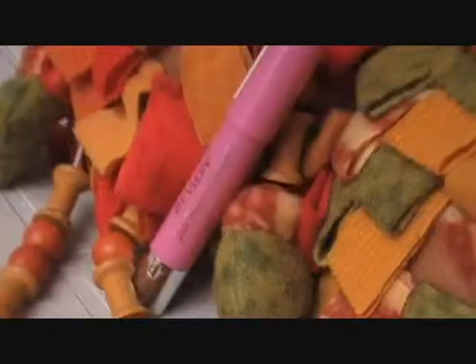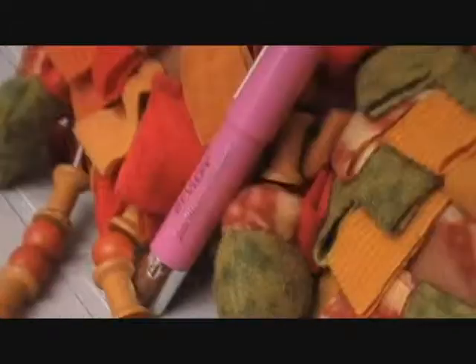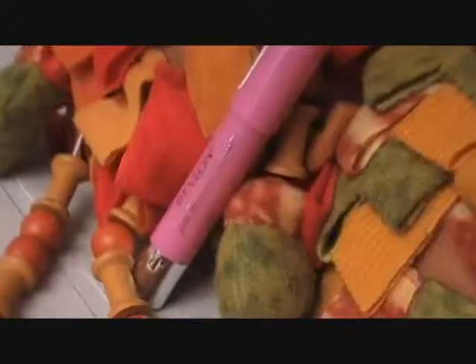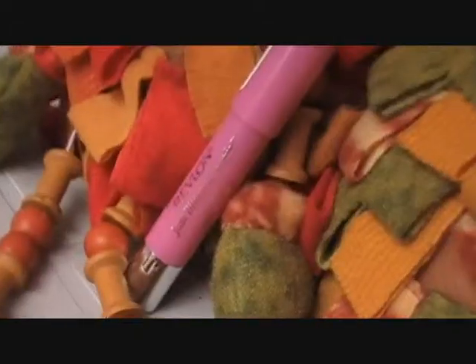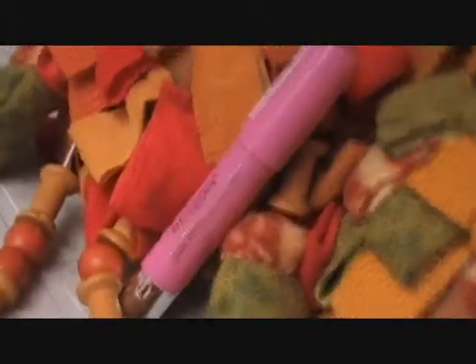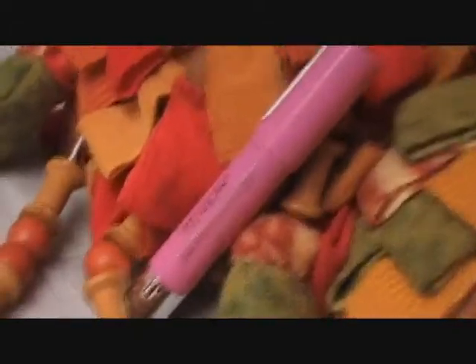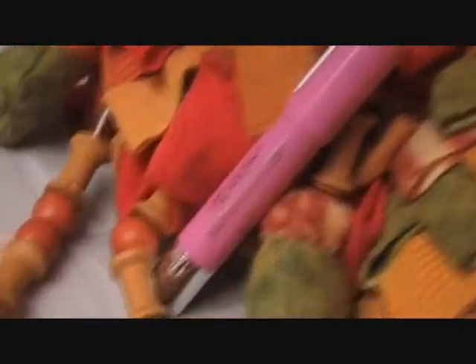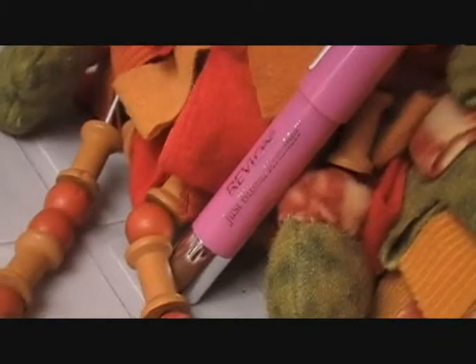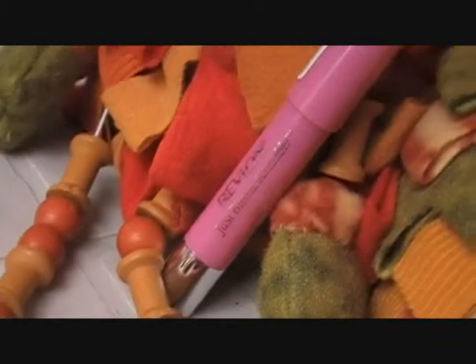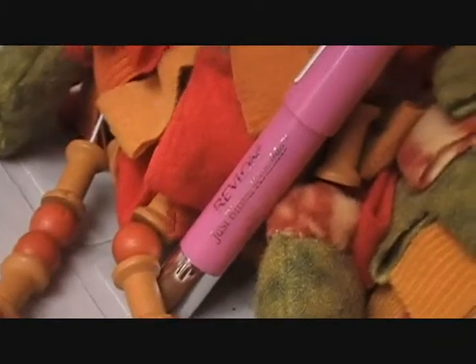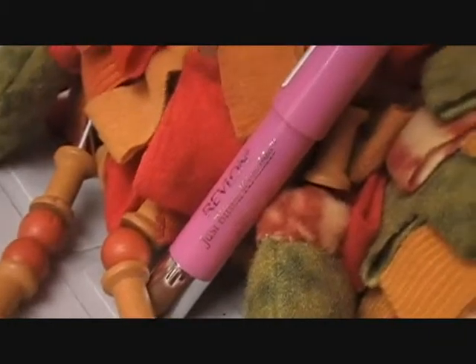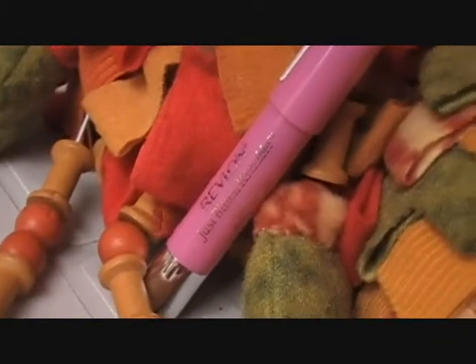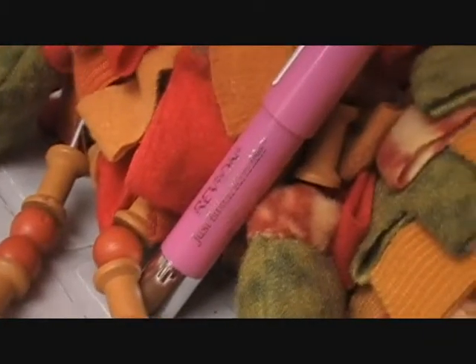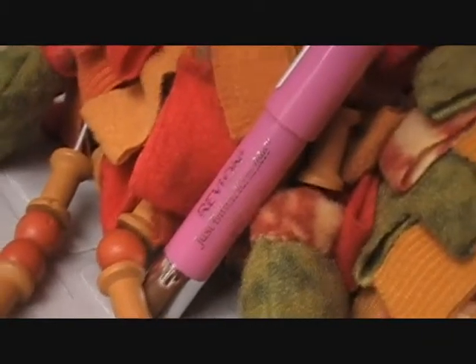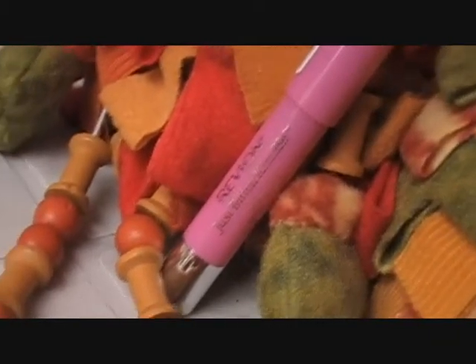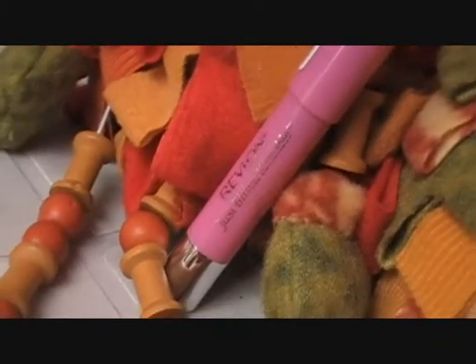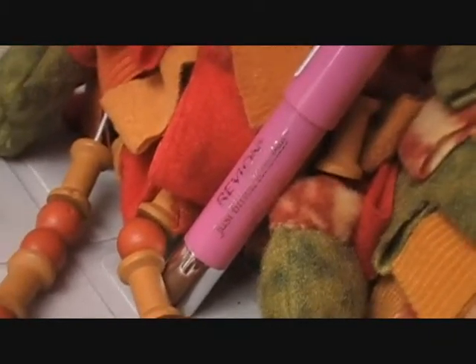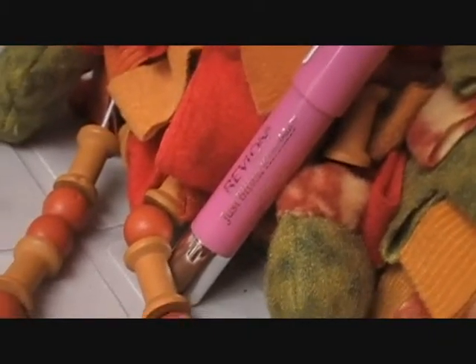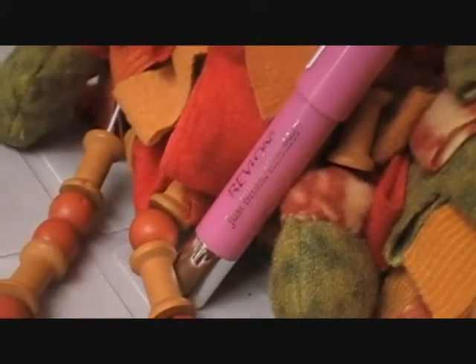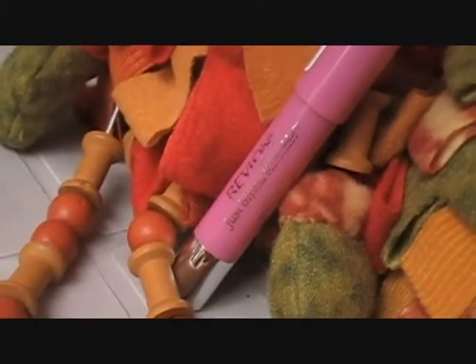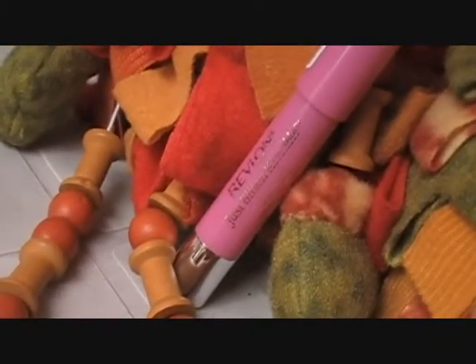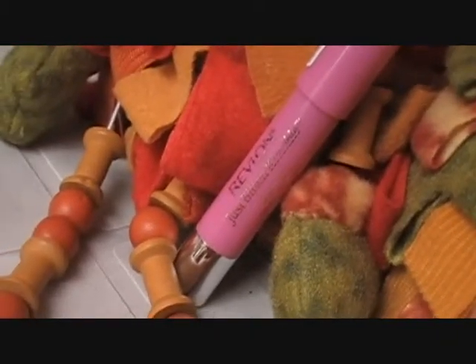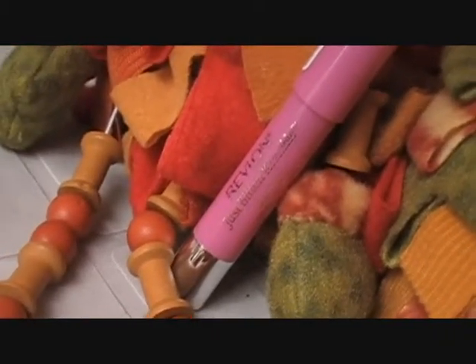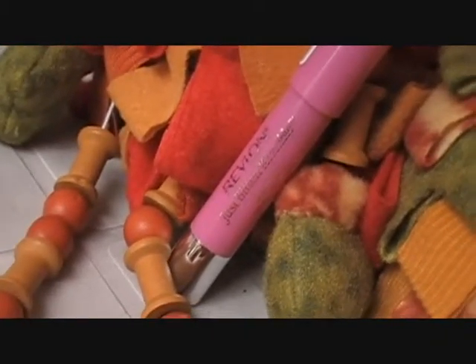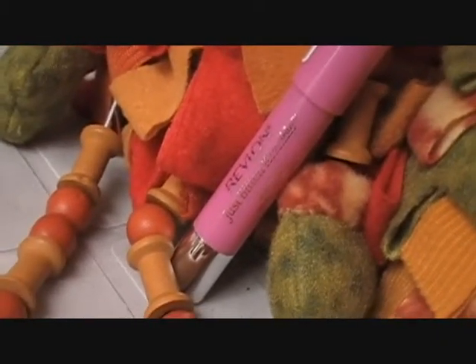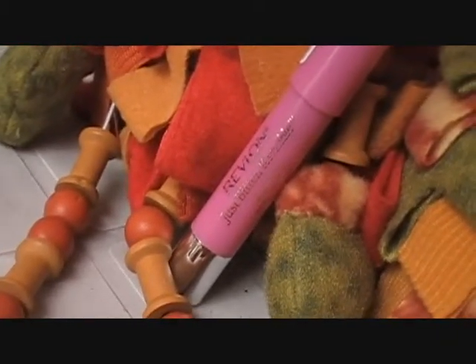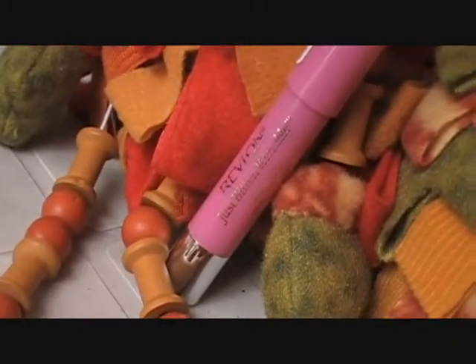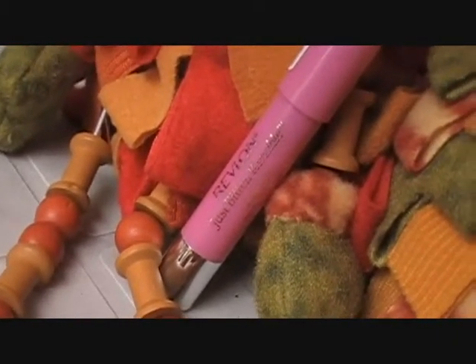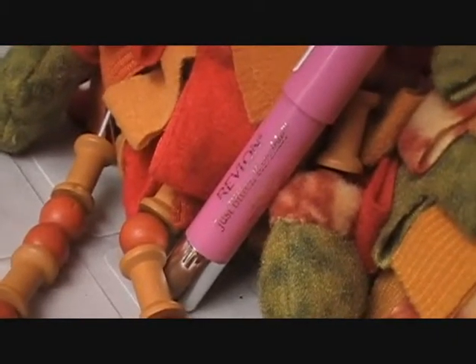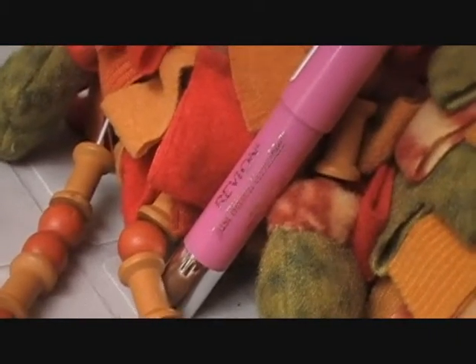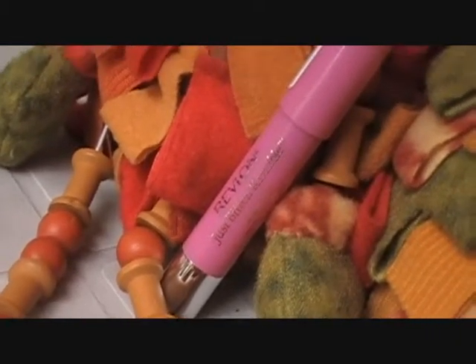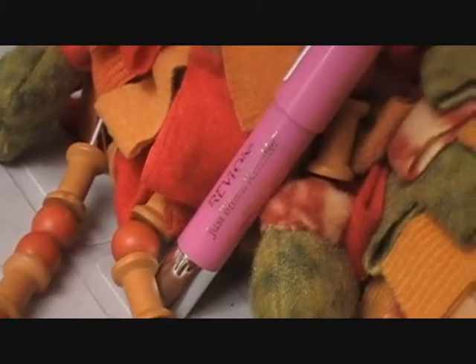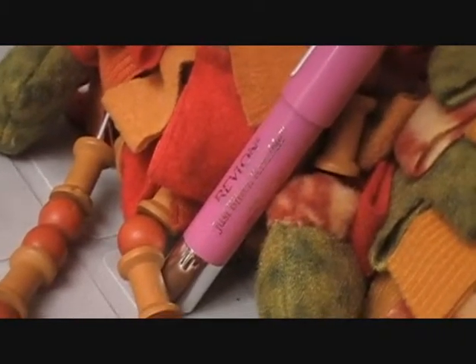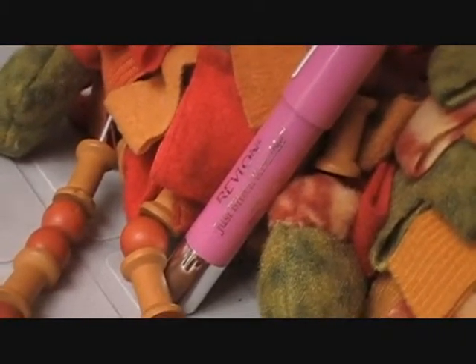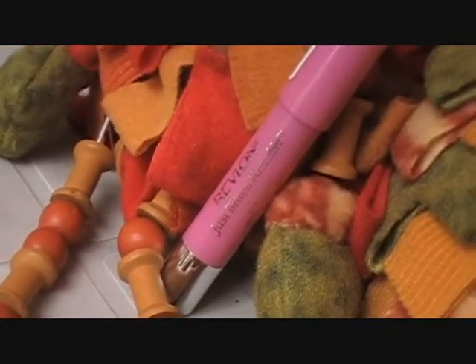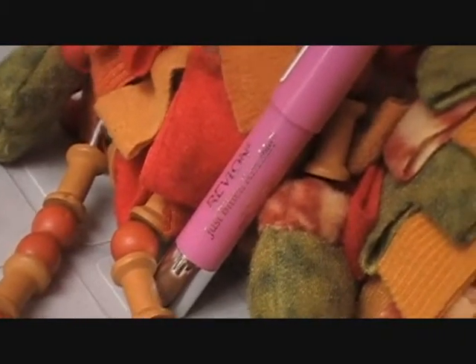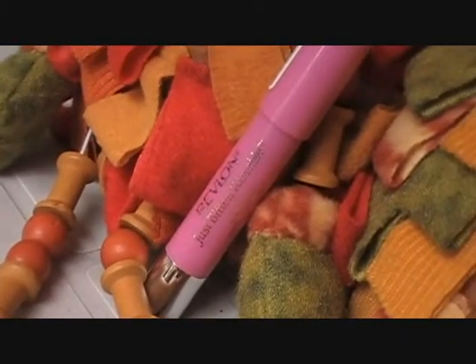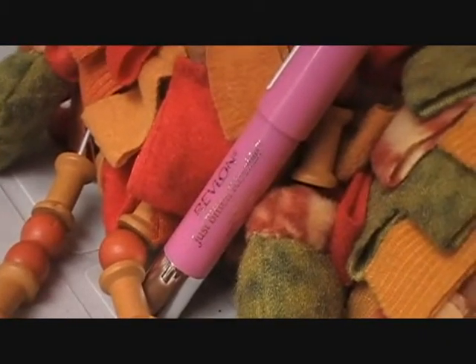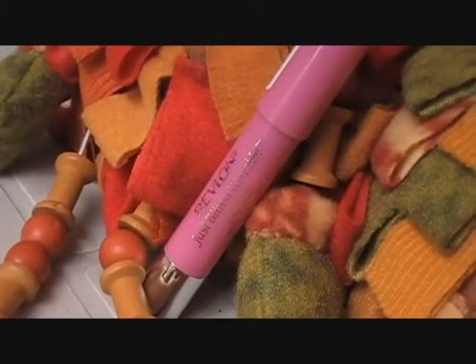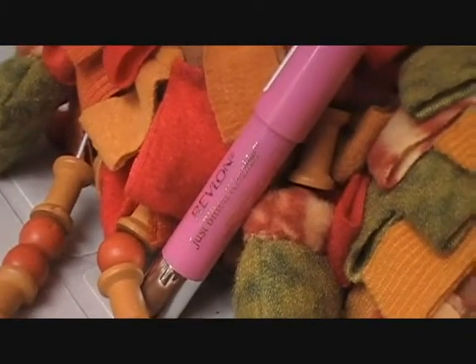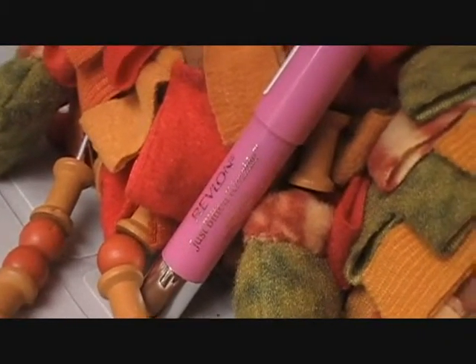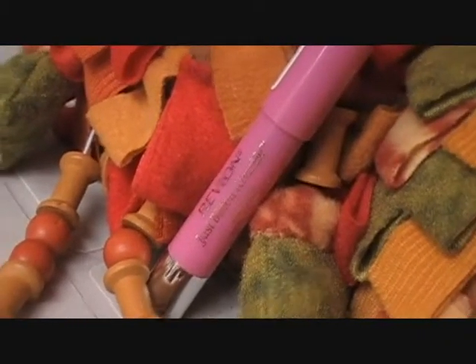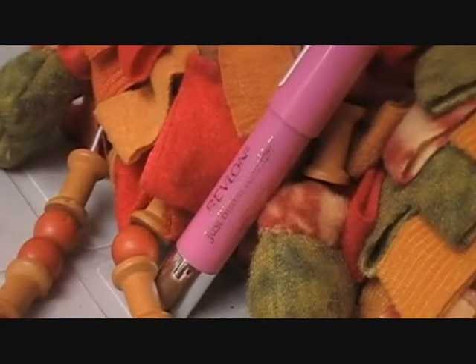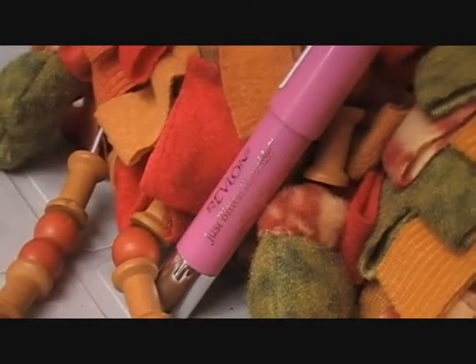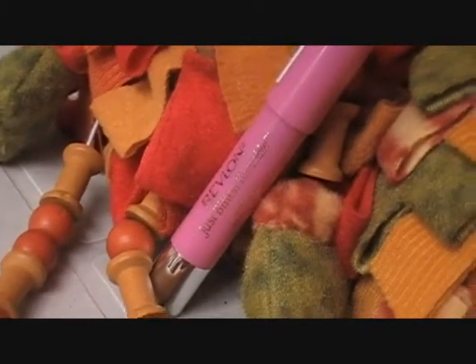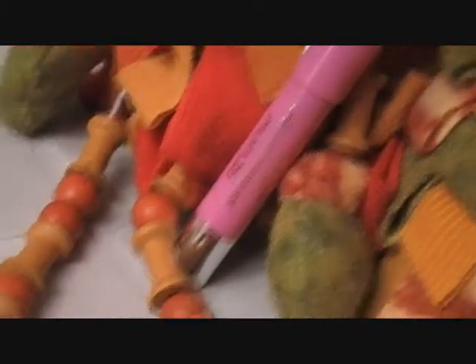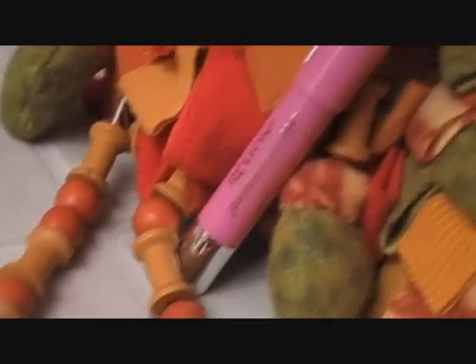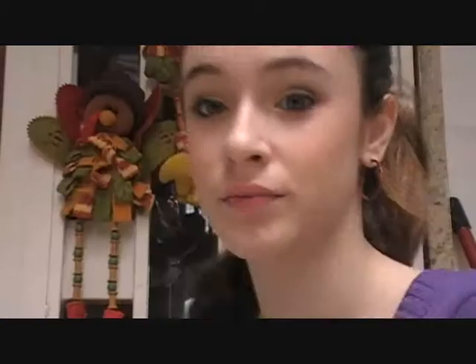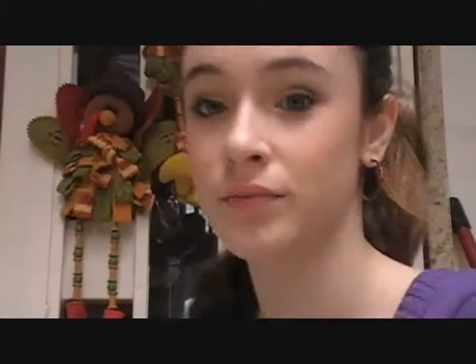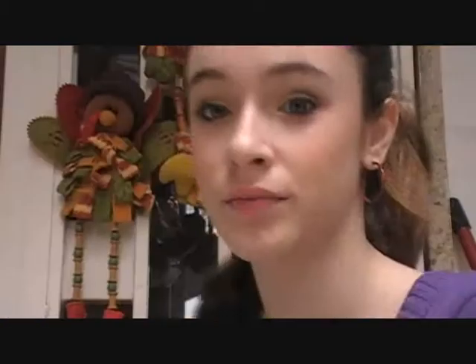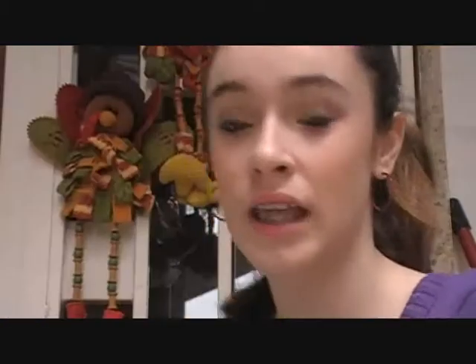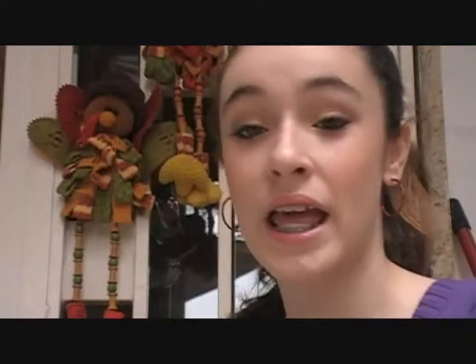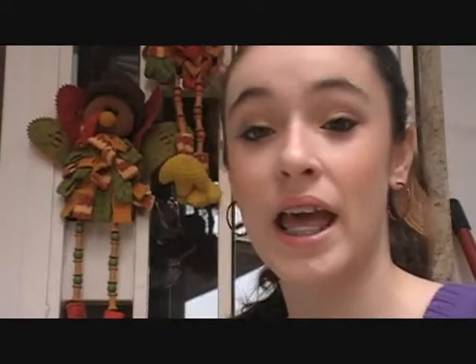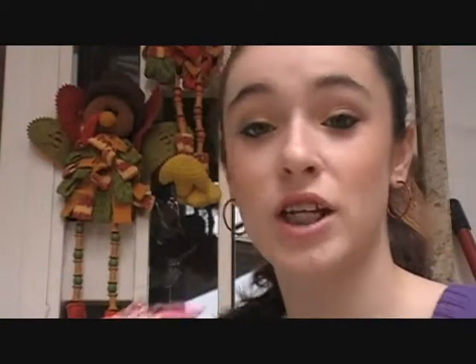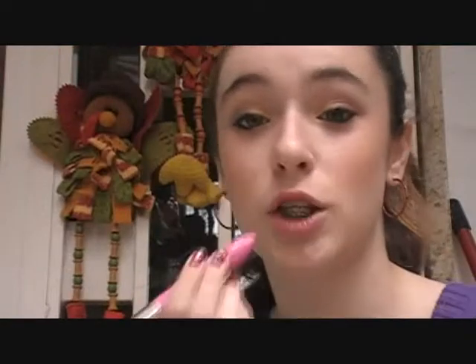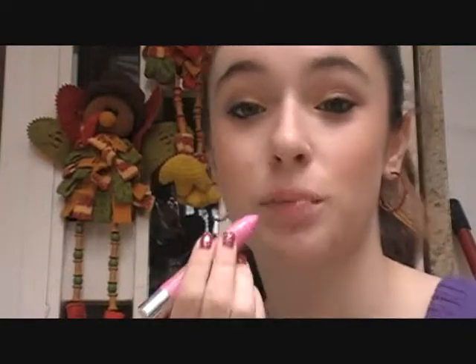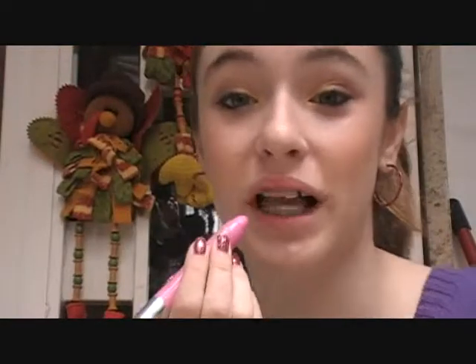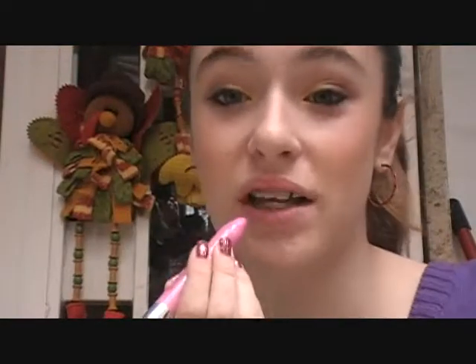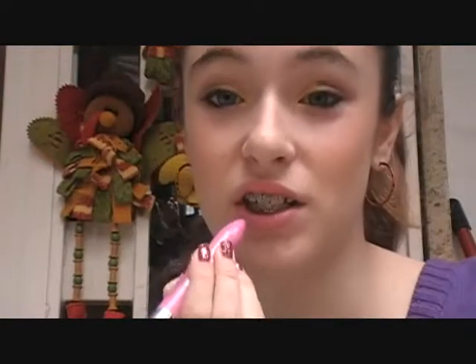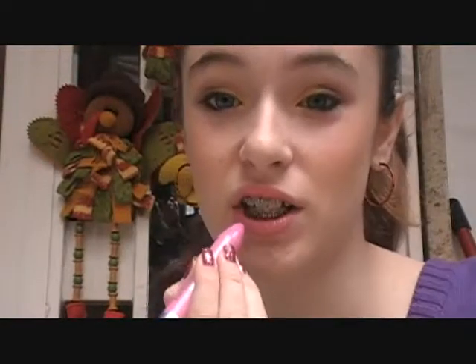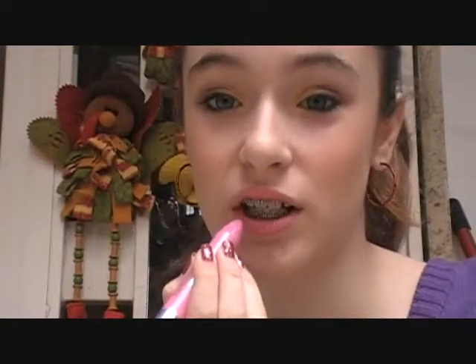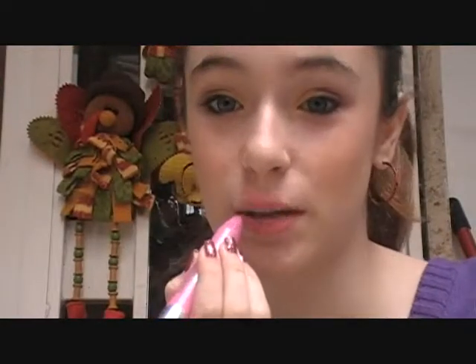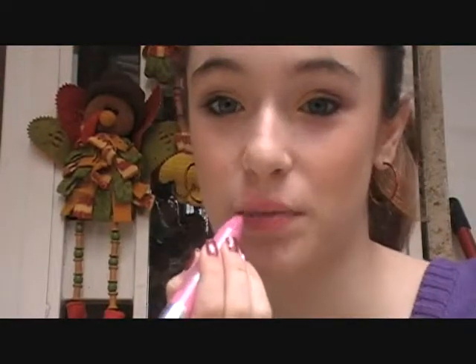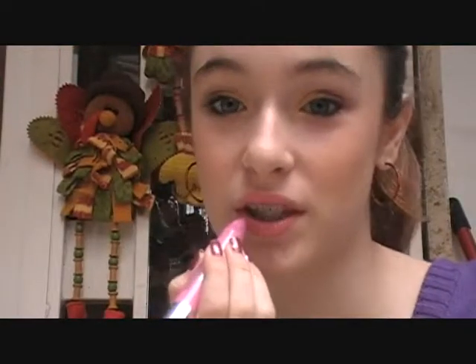Next, I'm taking my Revlon Just Bitten Kissable Lip Stain in Cherish and just applying this to my lips.